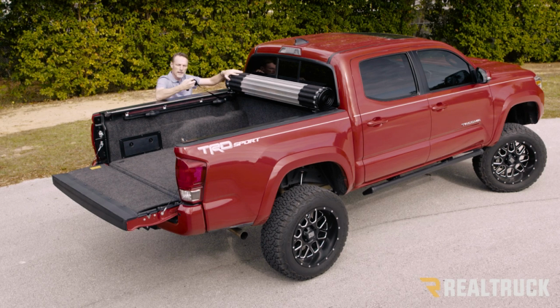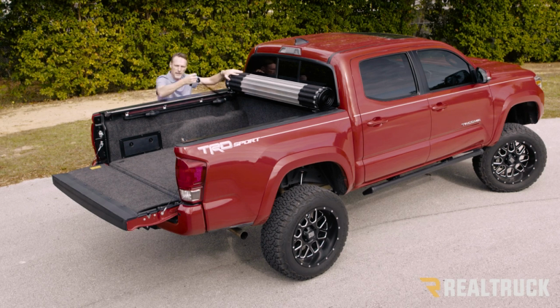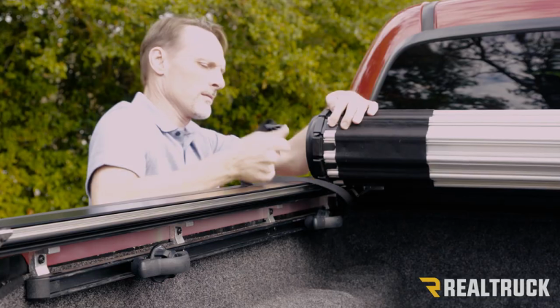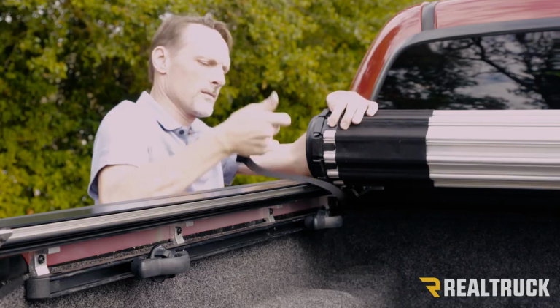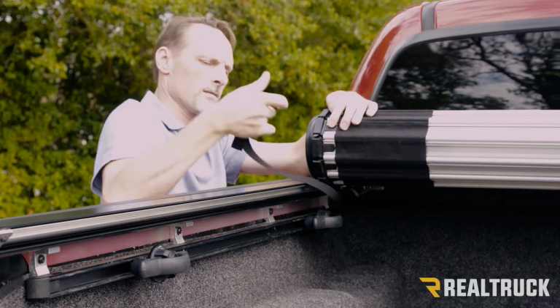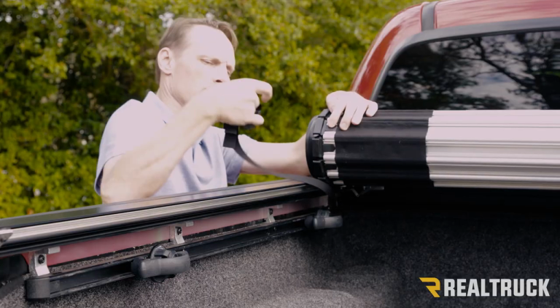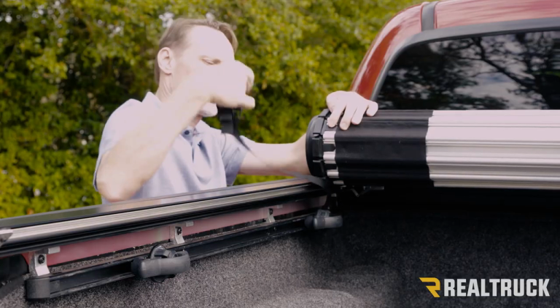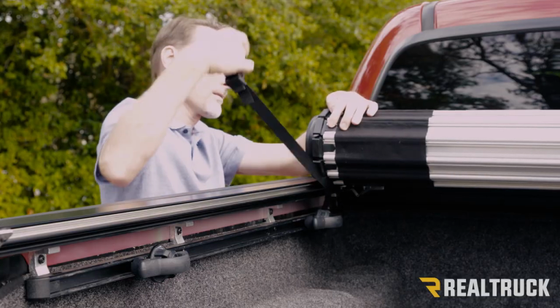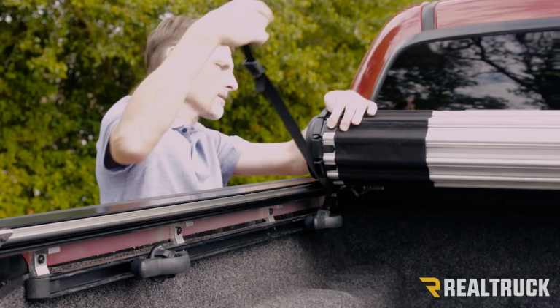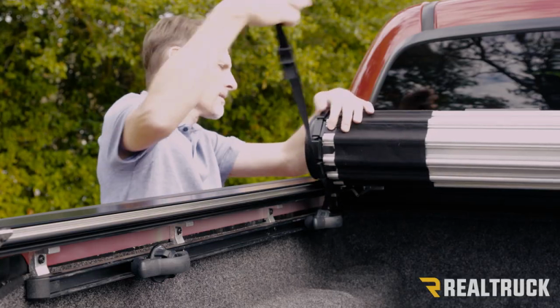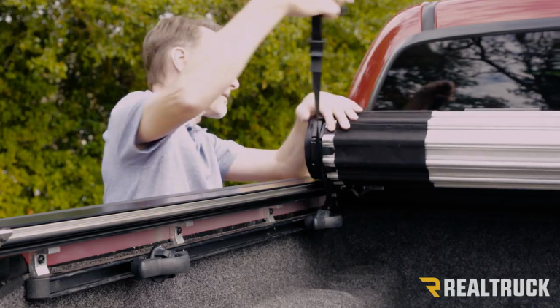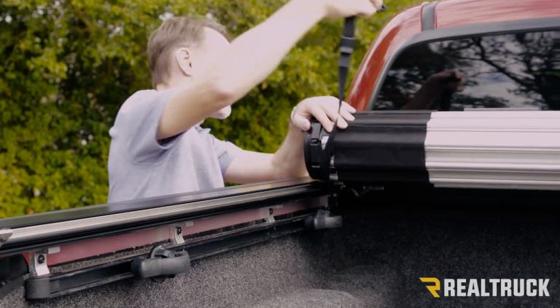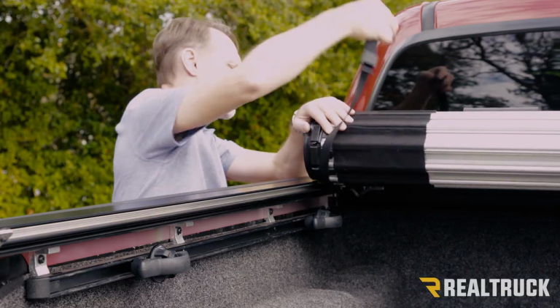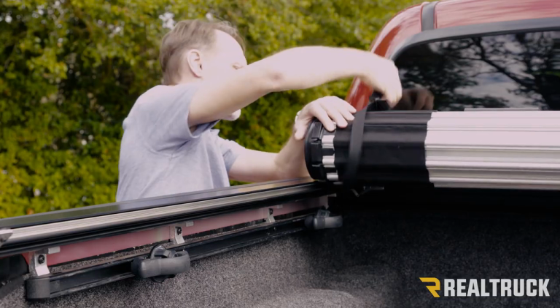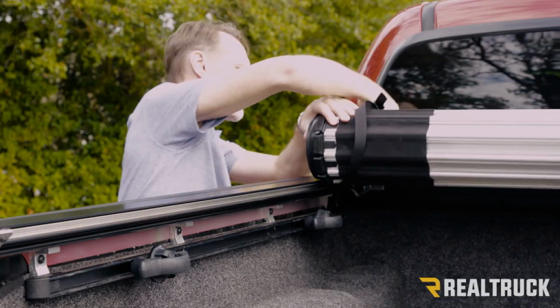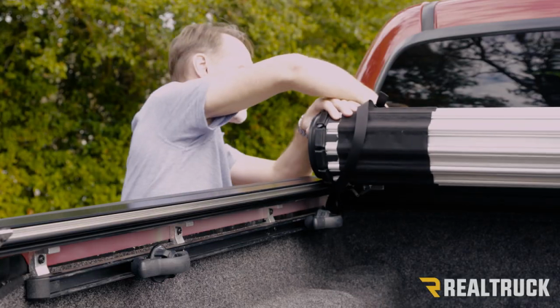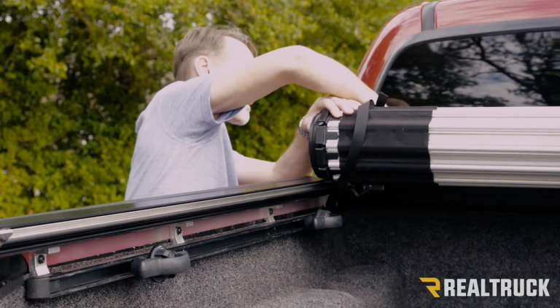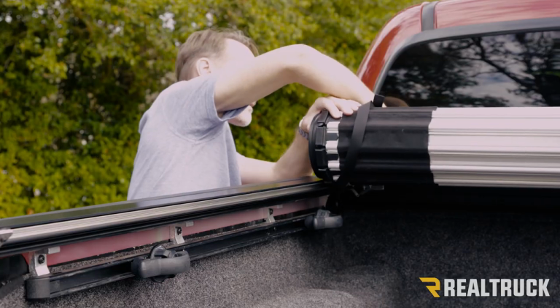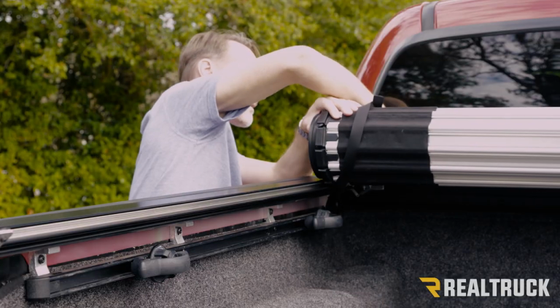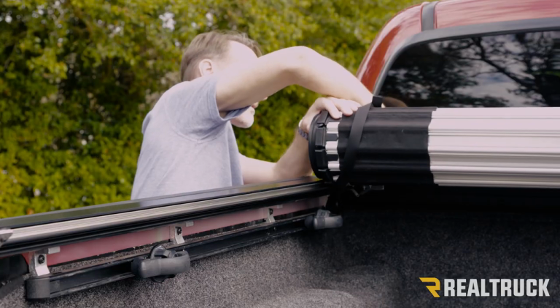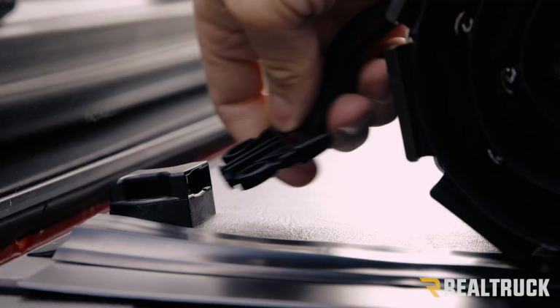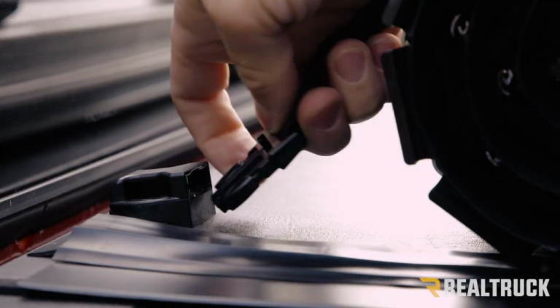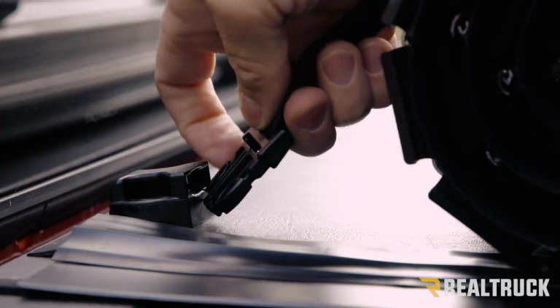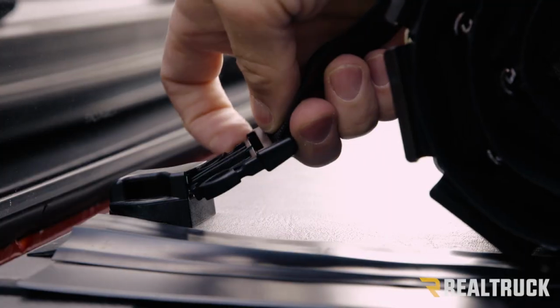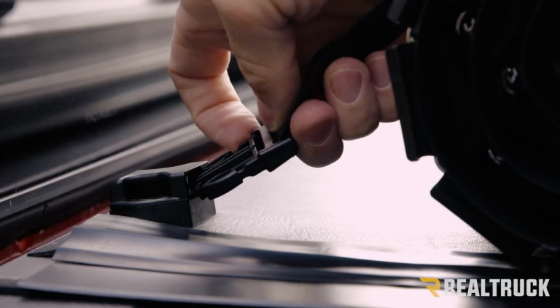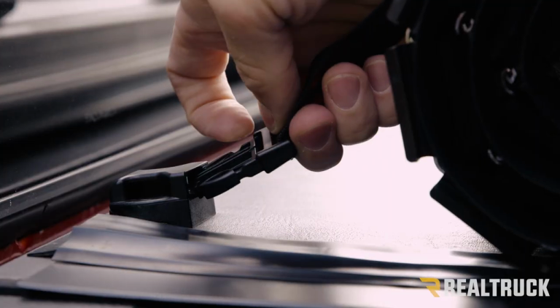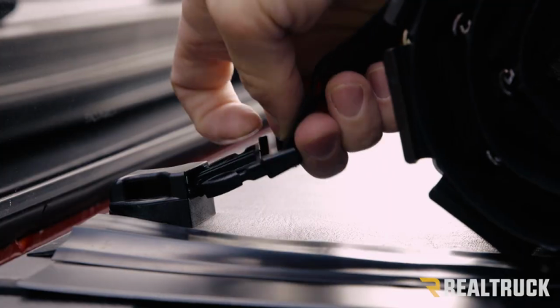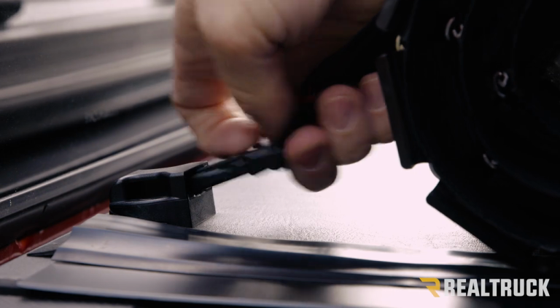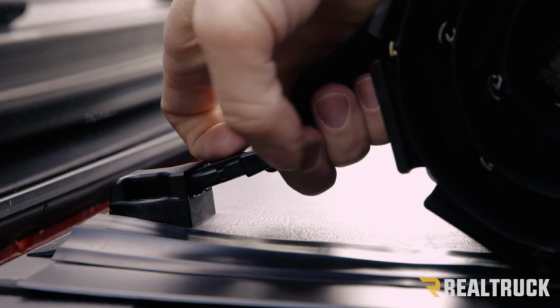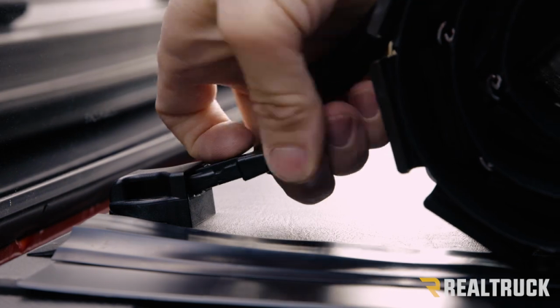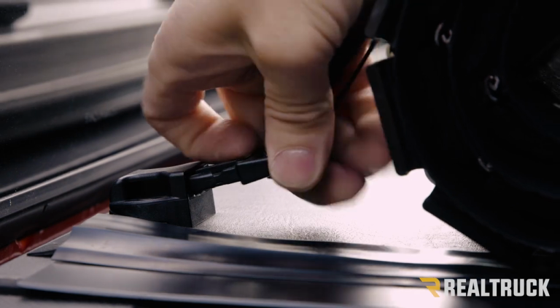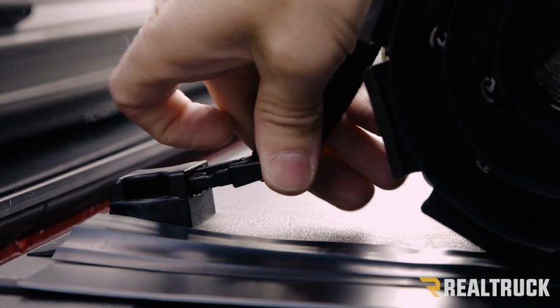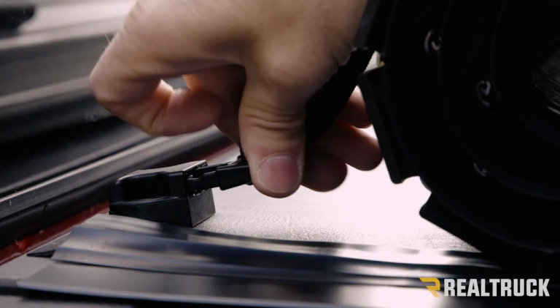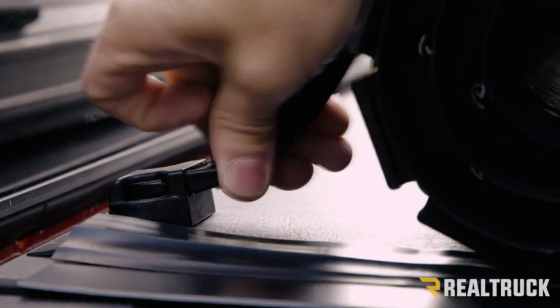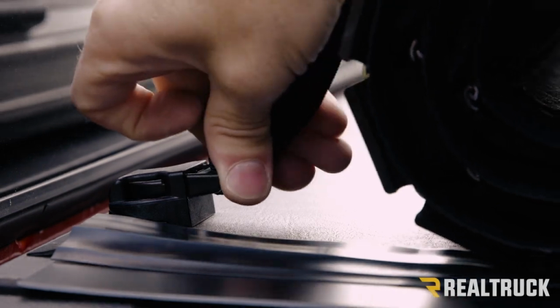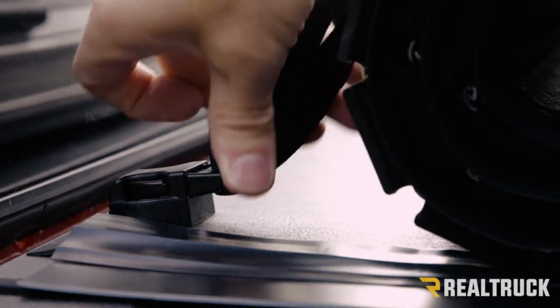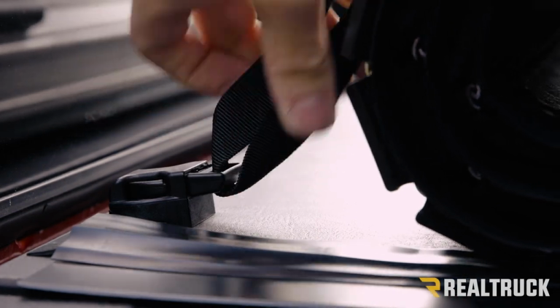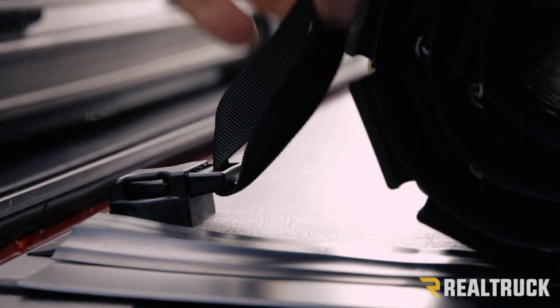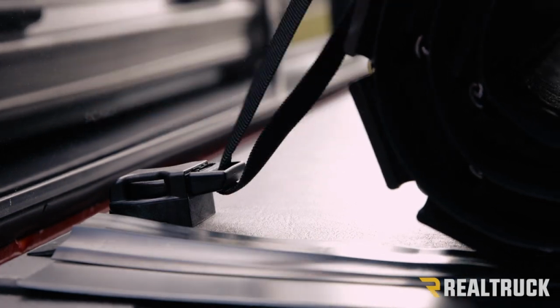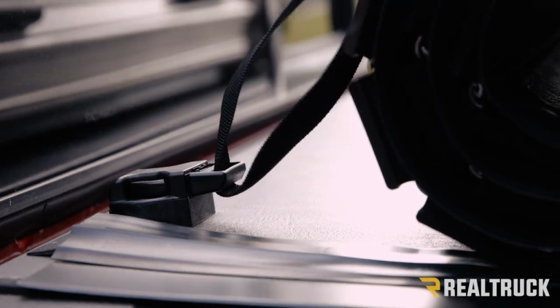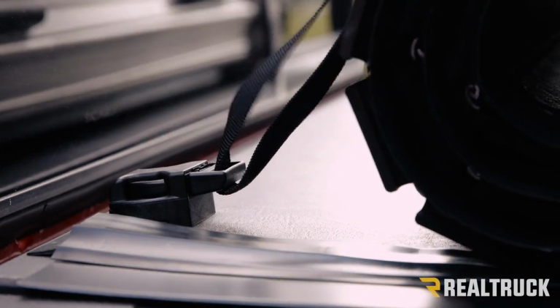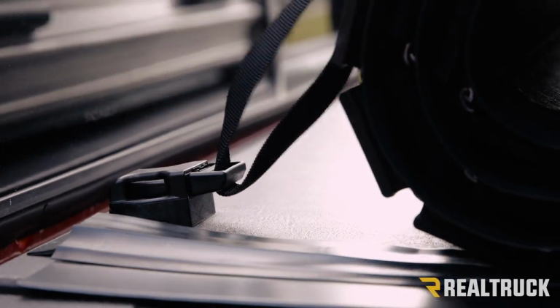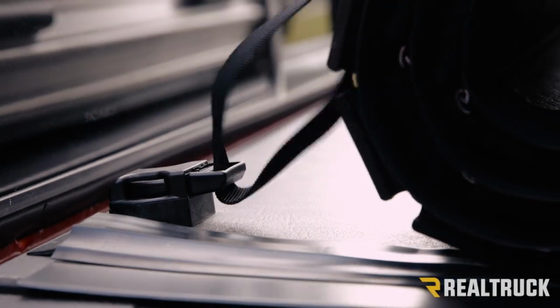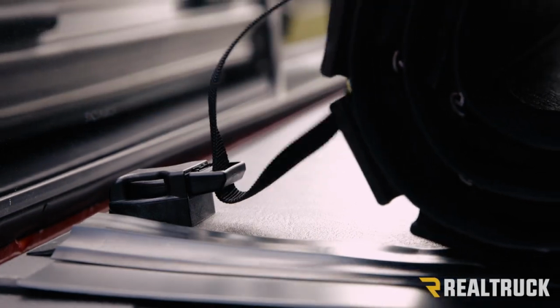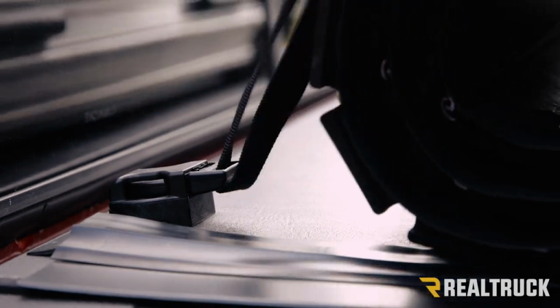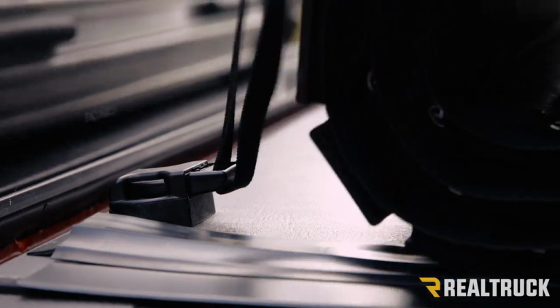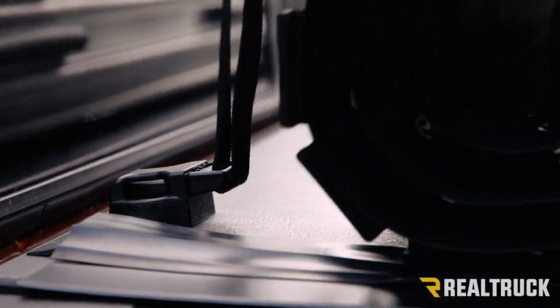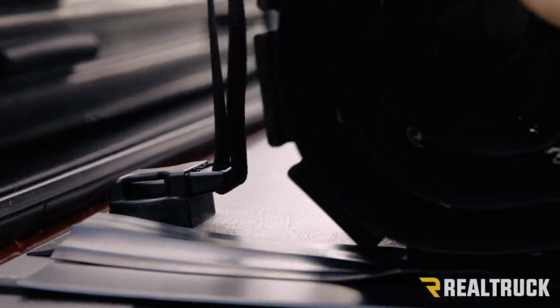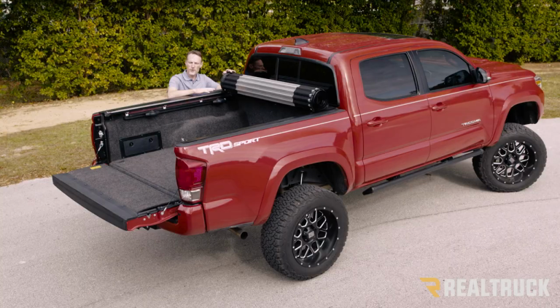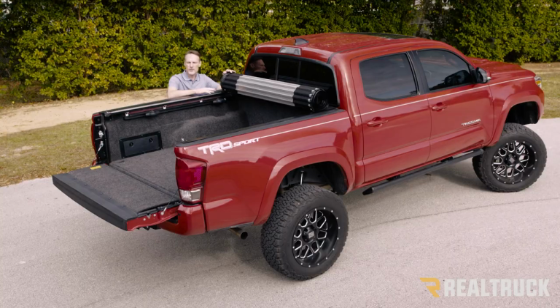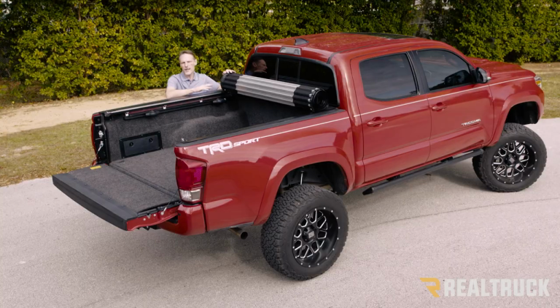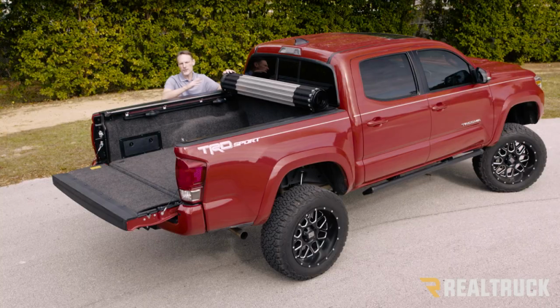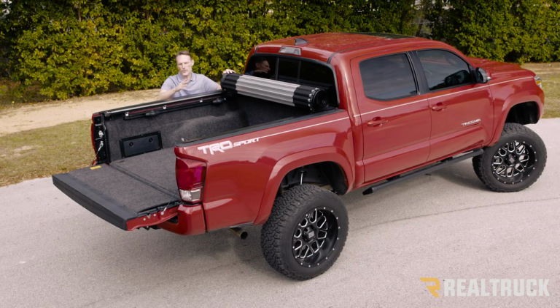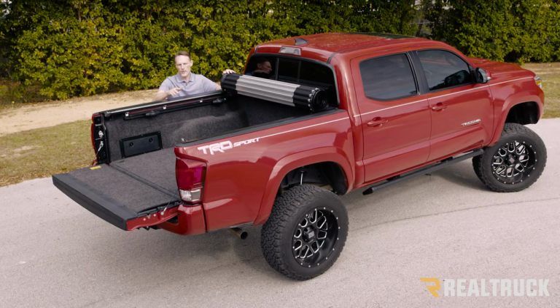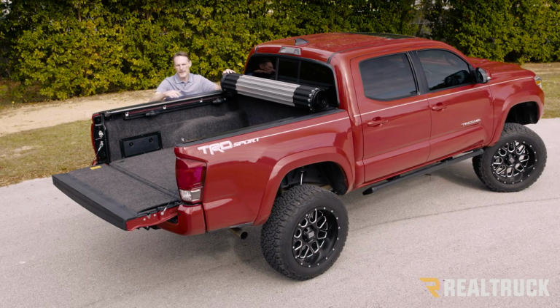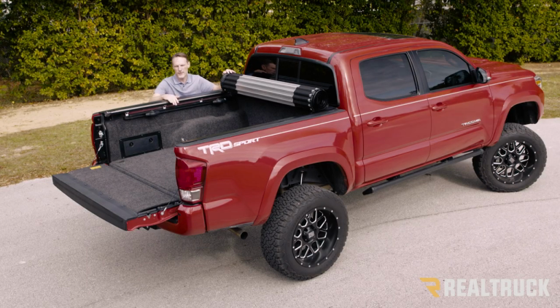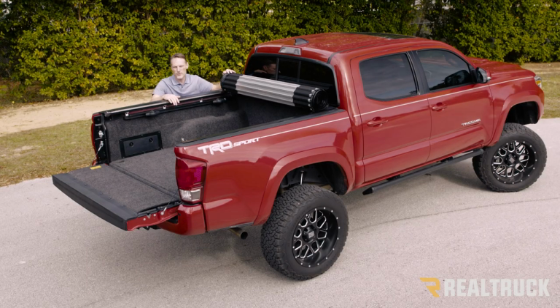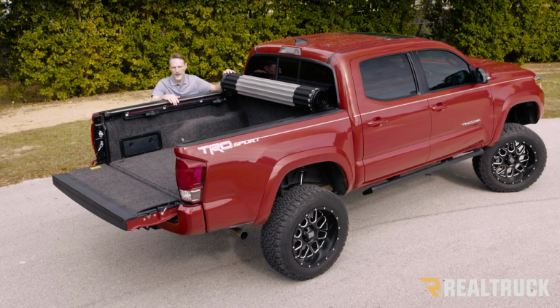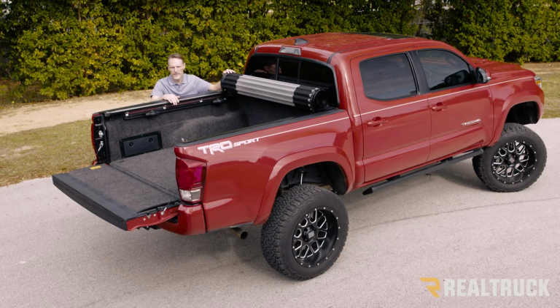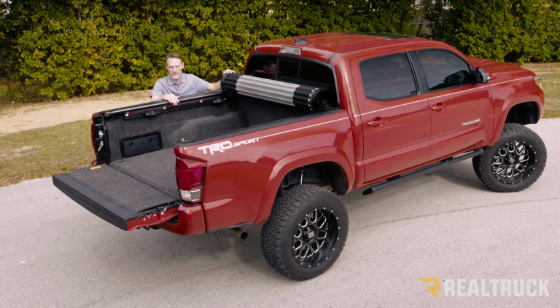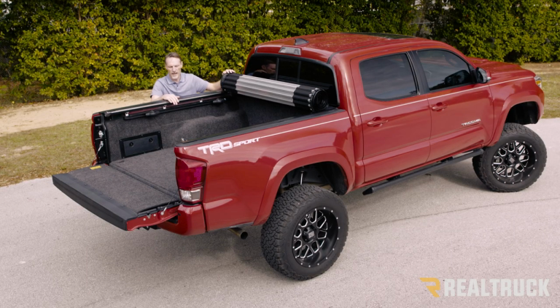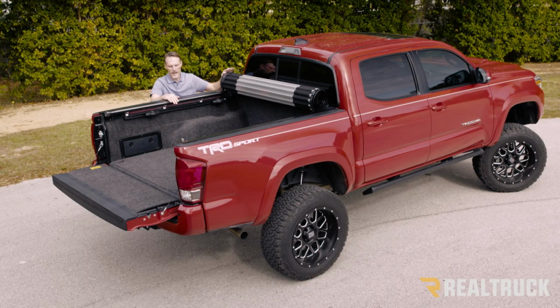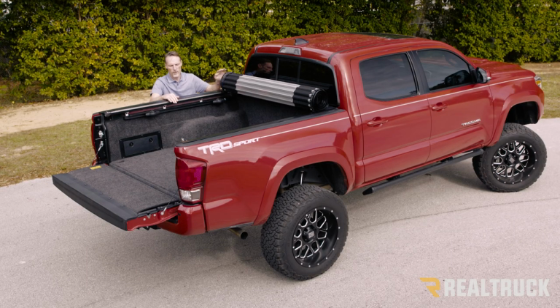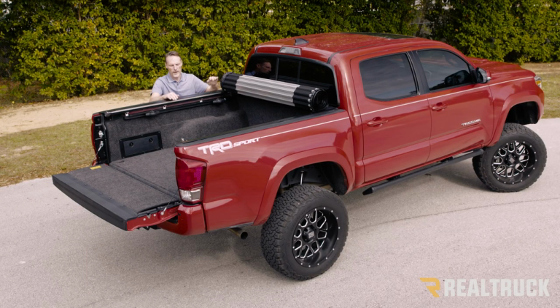This gives you full bed access without removing the cover. If you want to drive down the road with this, you just take the latch in position, do that on both sides, and you're ready to drive down the highway.